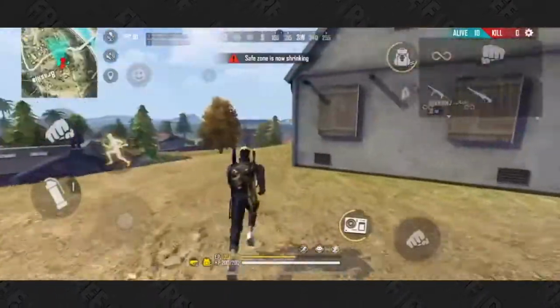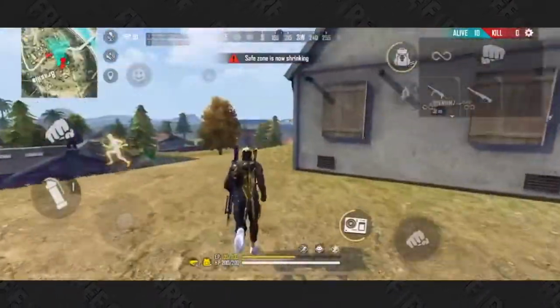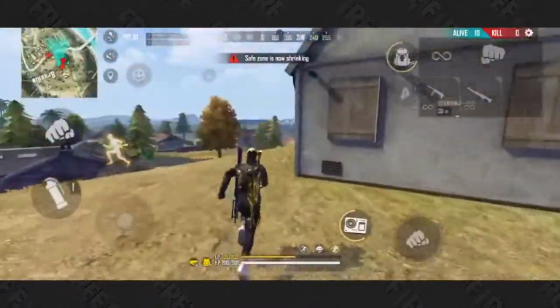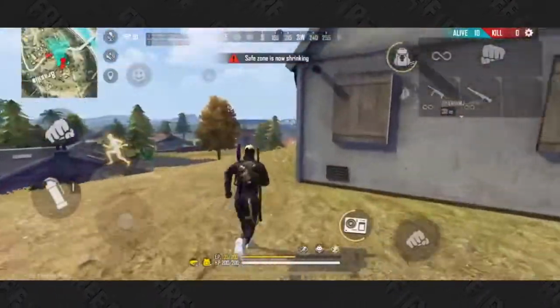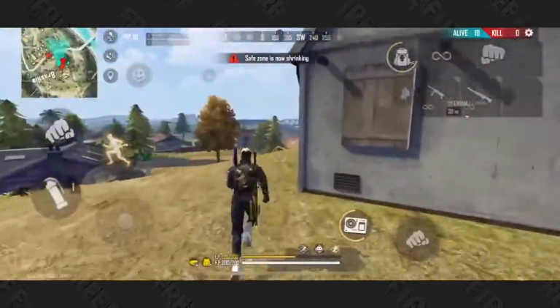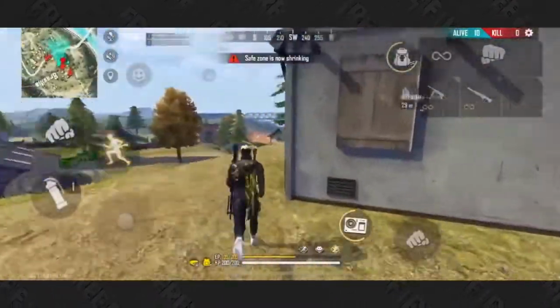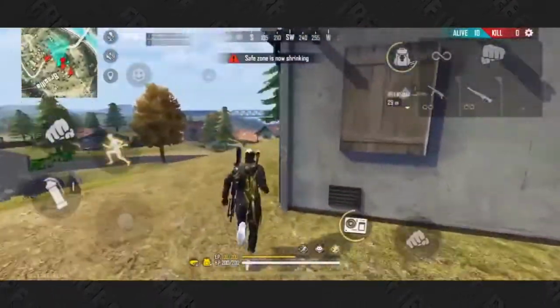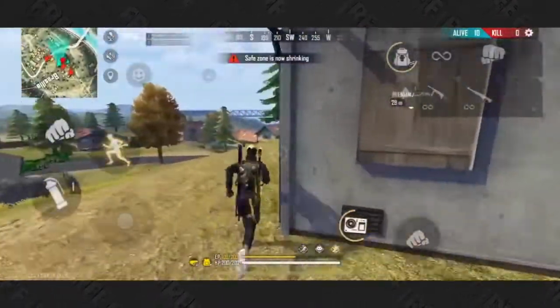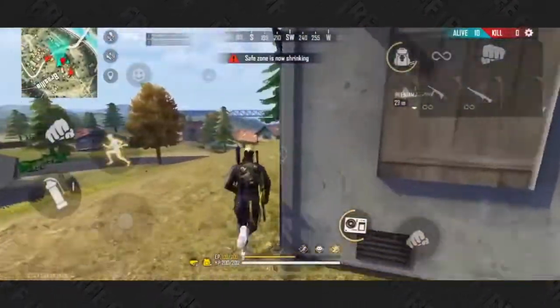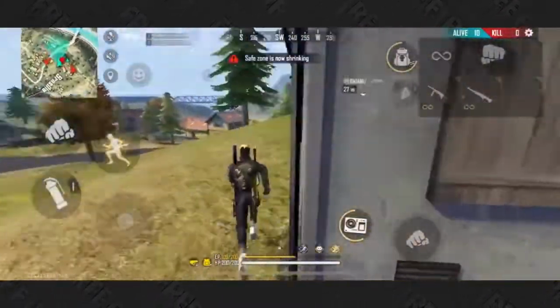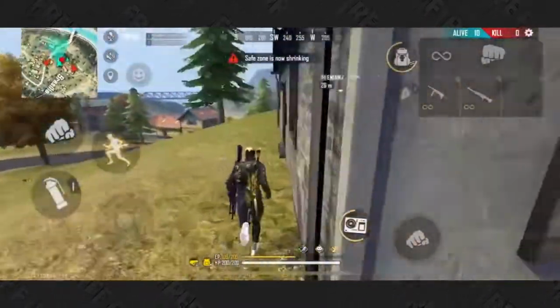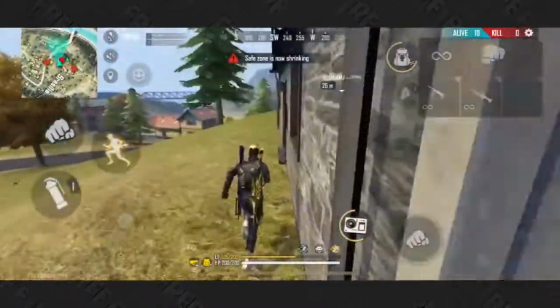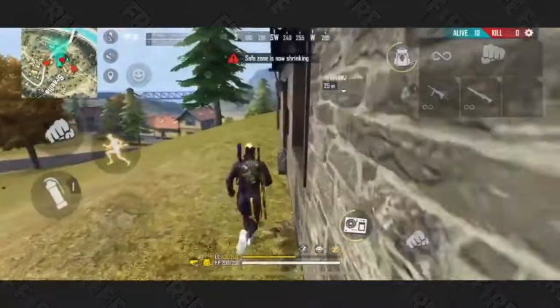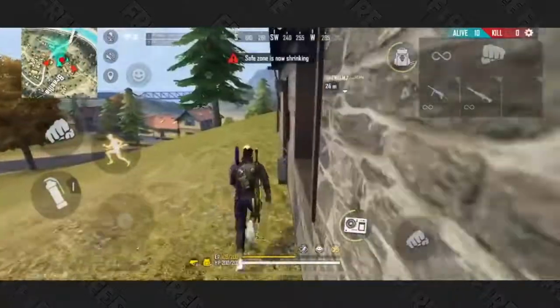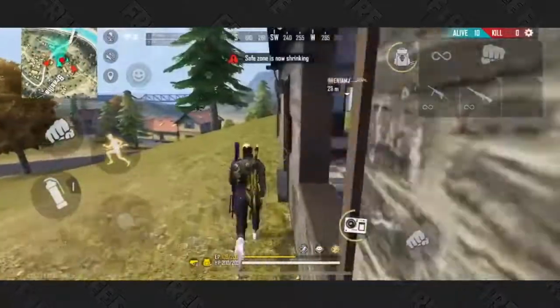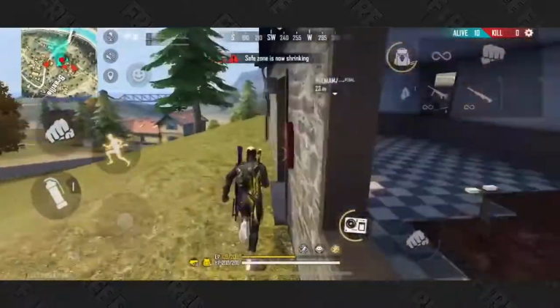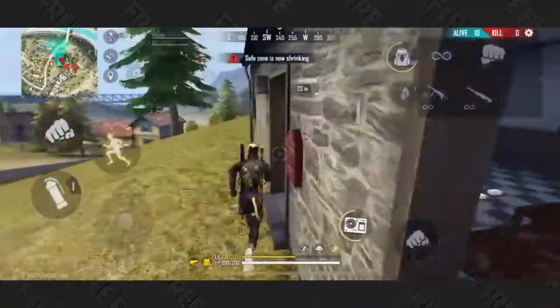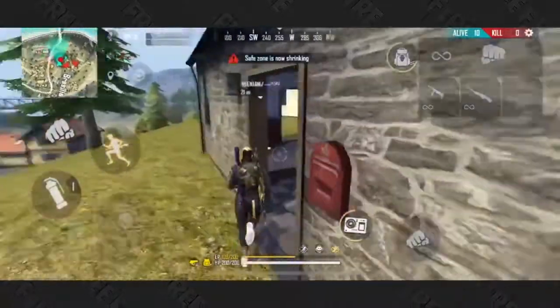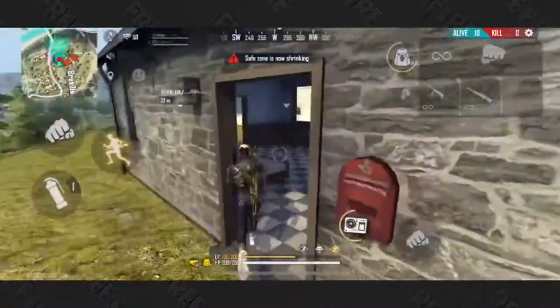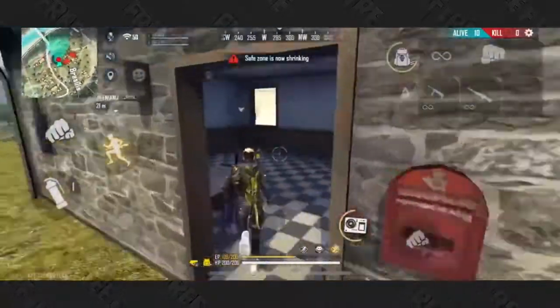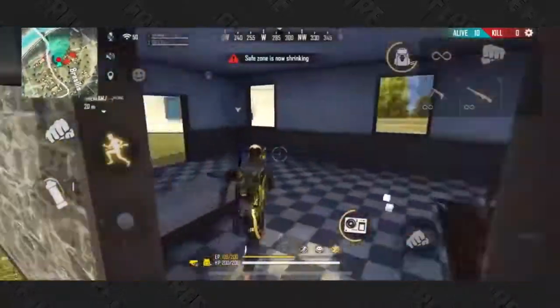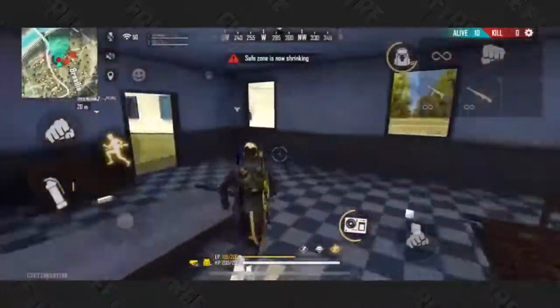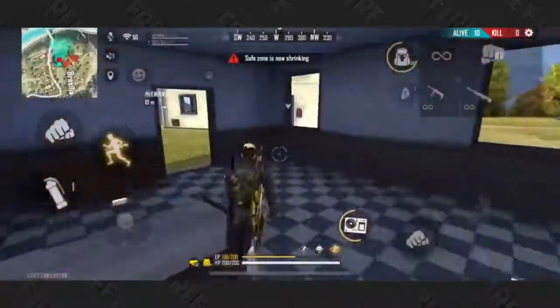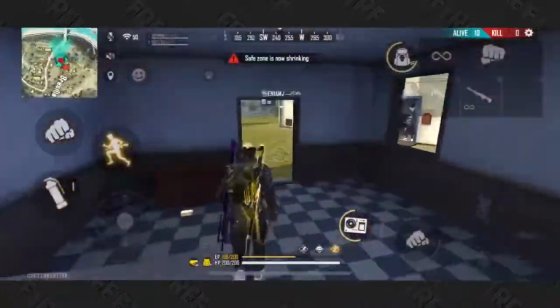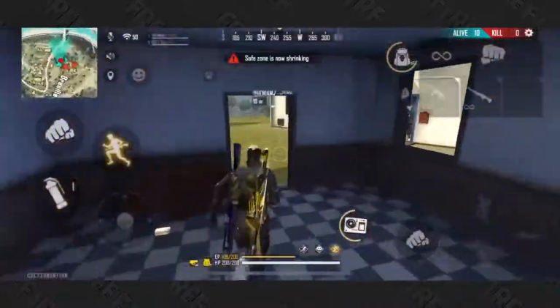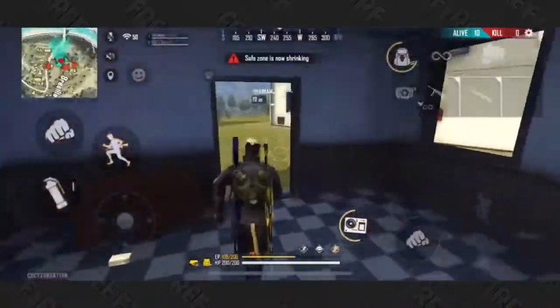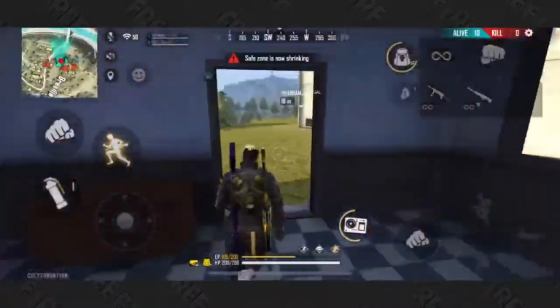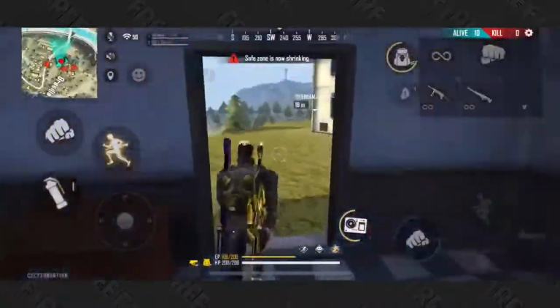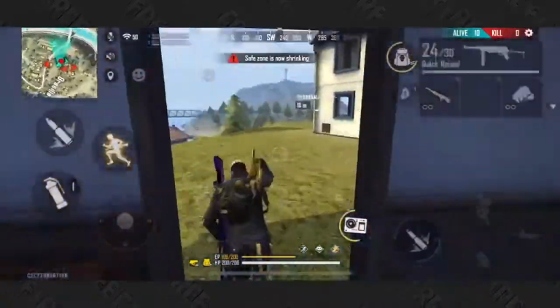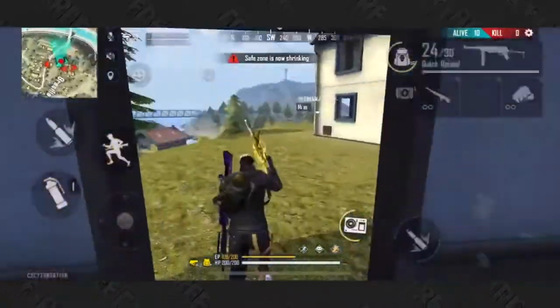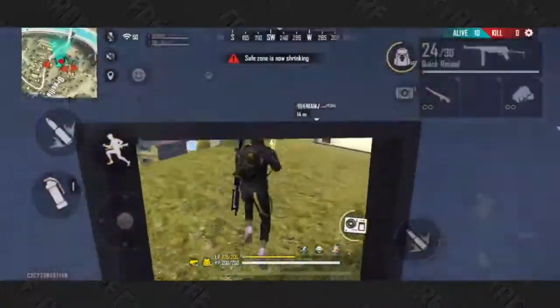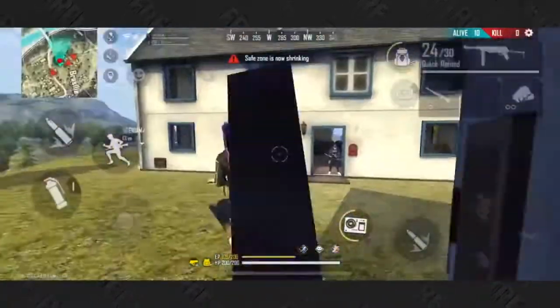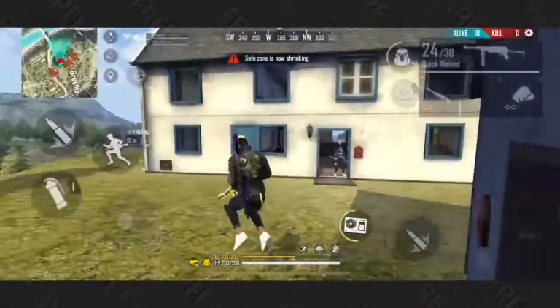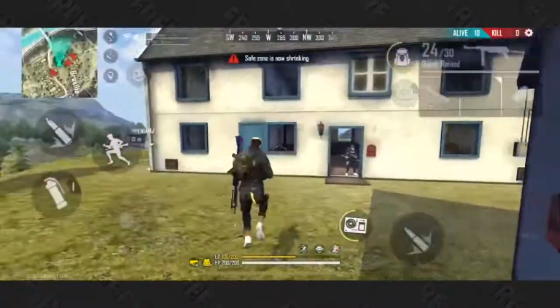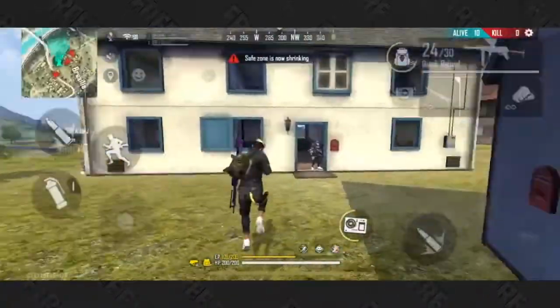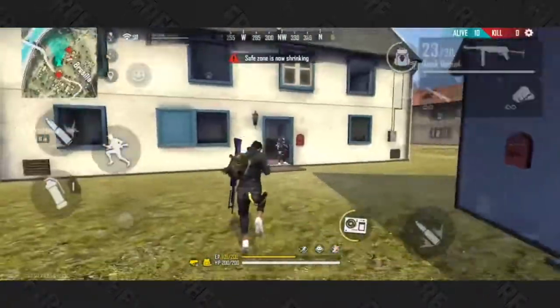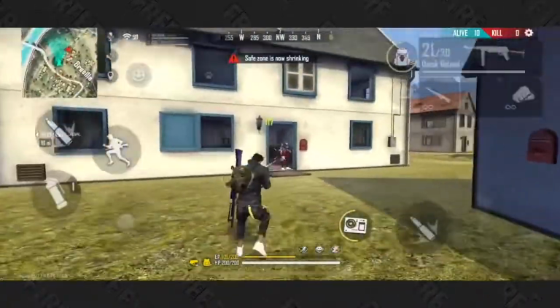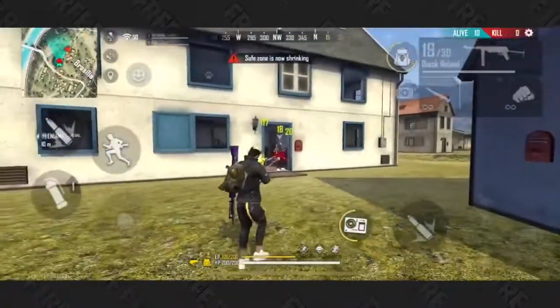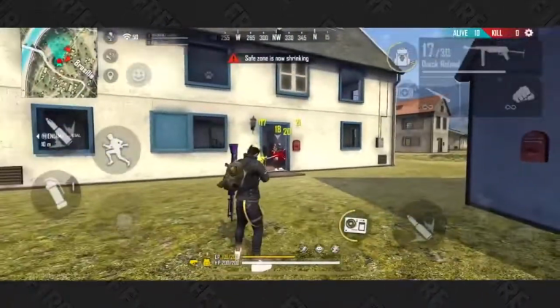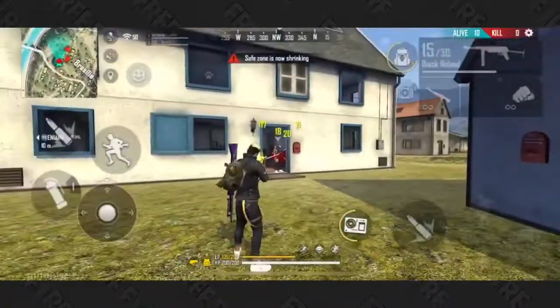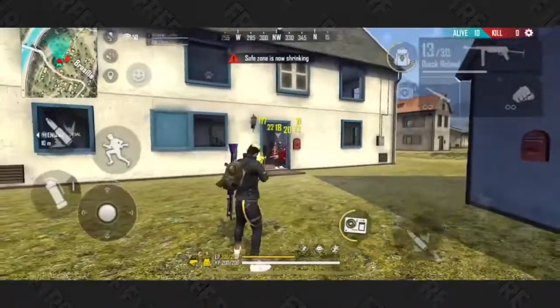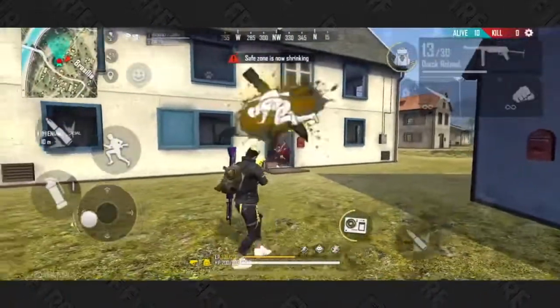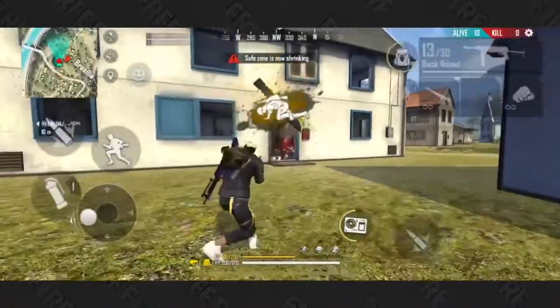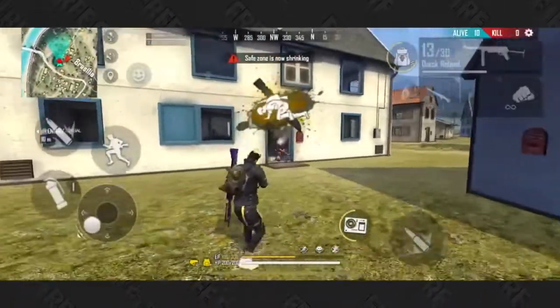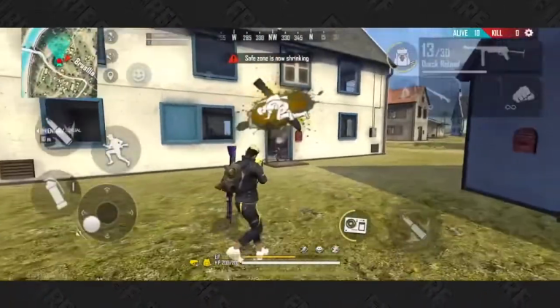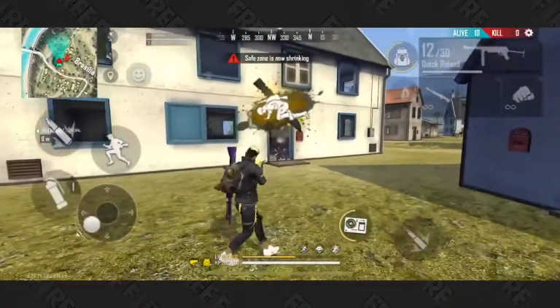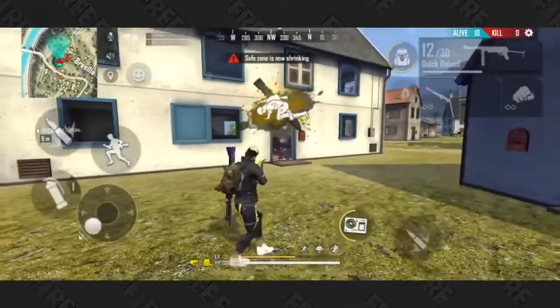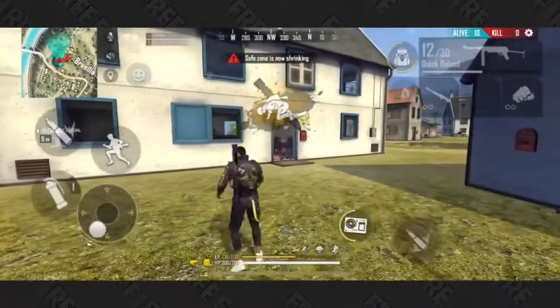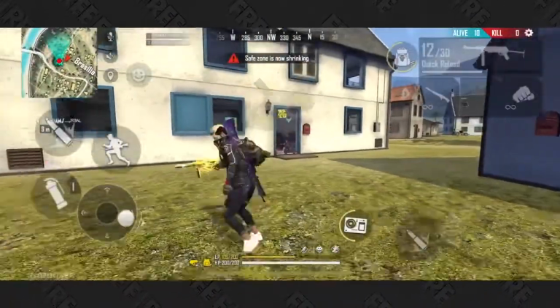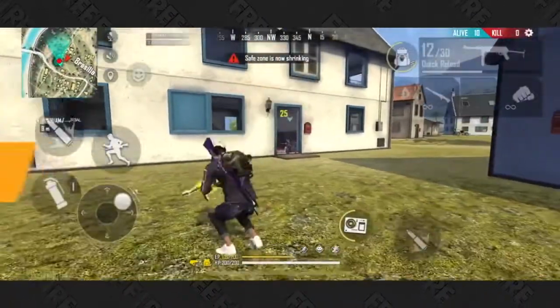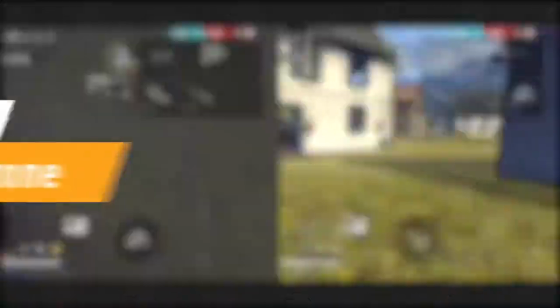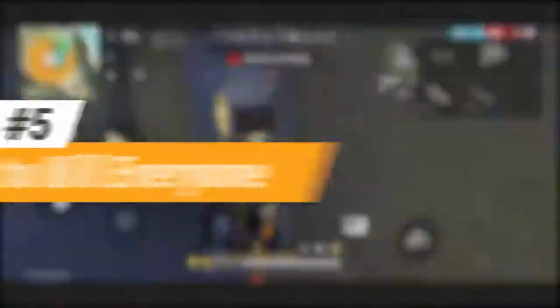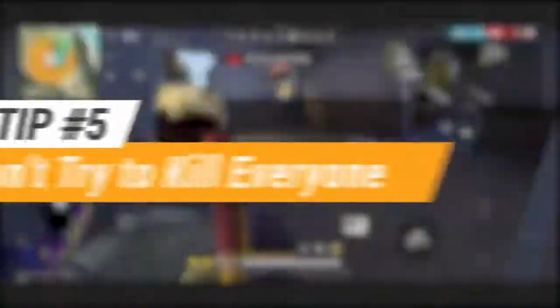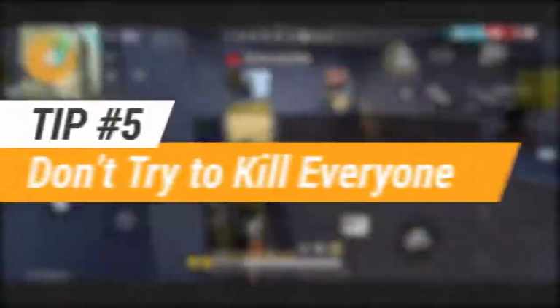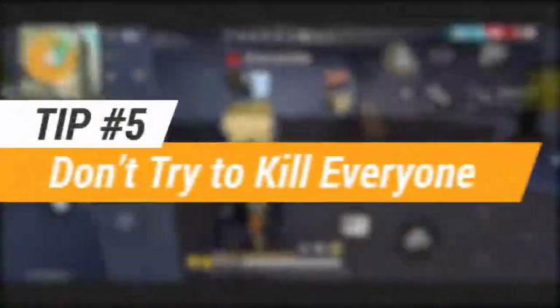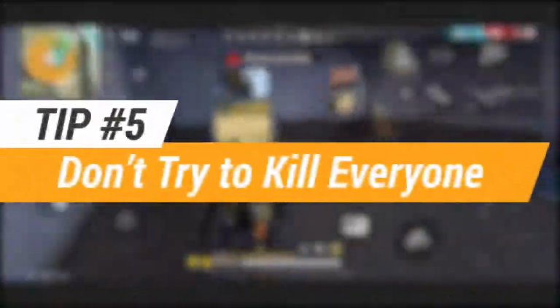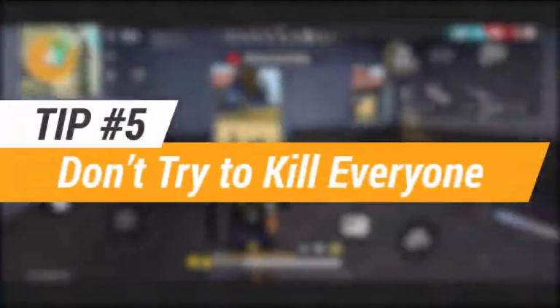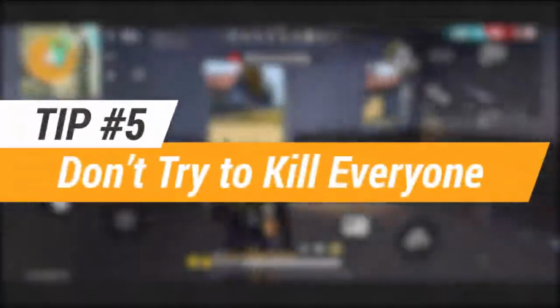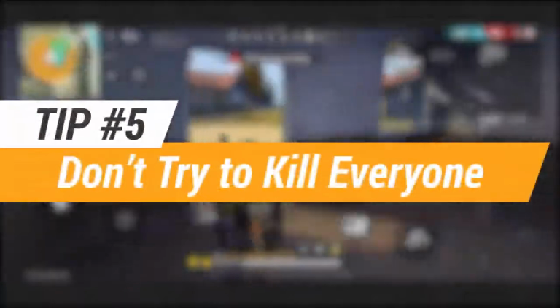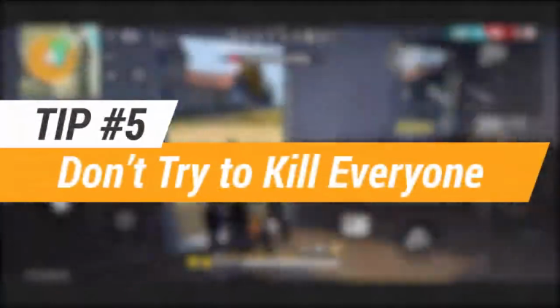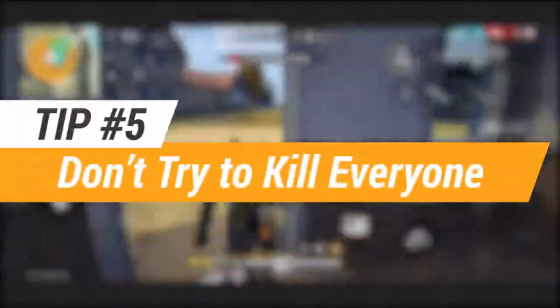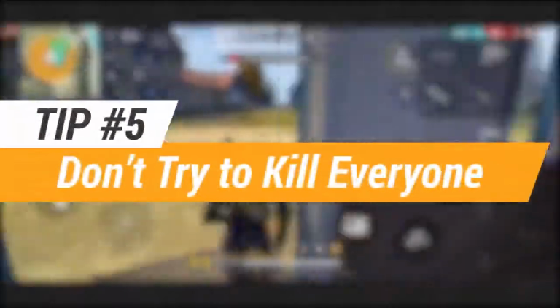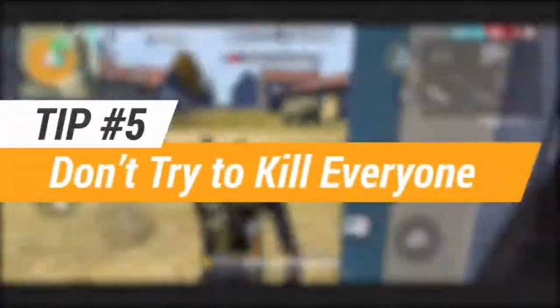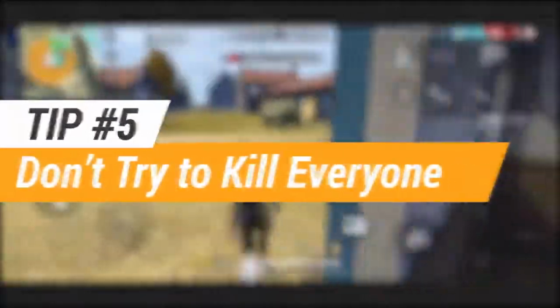Number four: don't rush at a player head-on. Sneaking in on them from the side makes you less vulnerable to a point-blank attack — they'll never know what hit them.